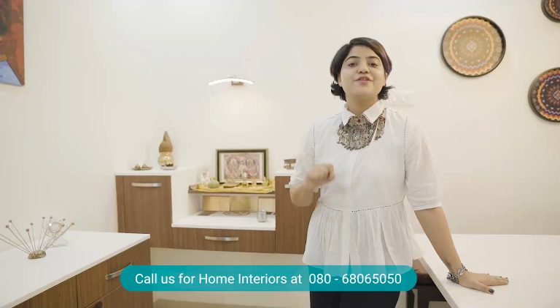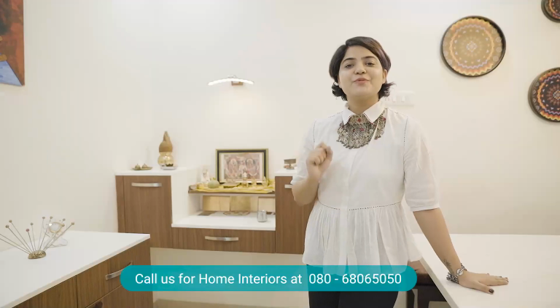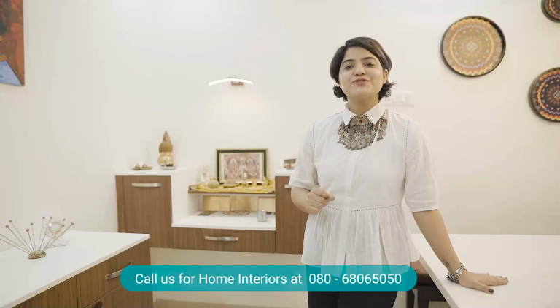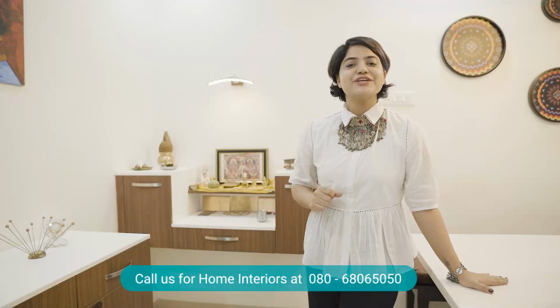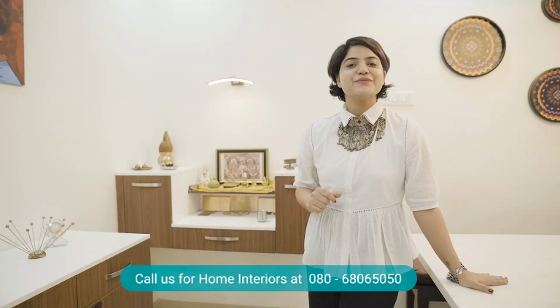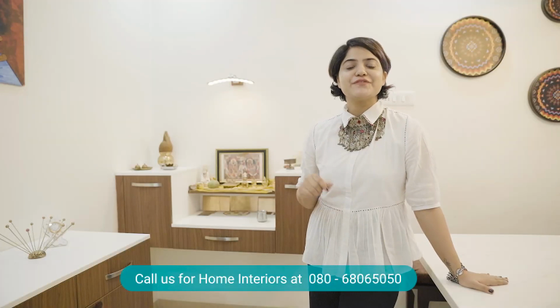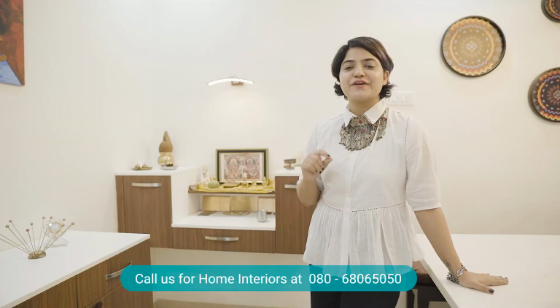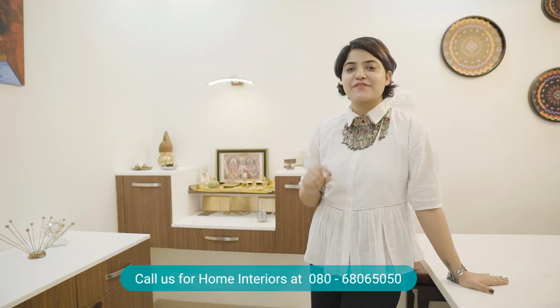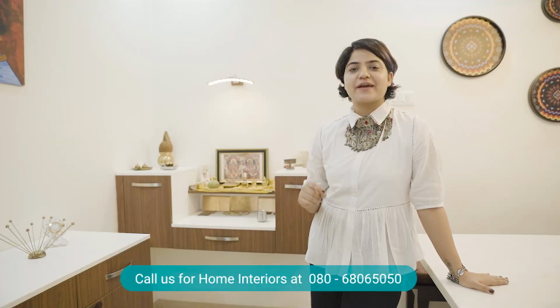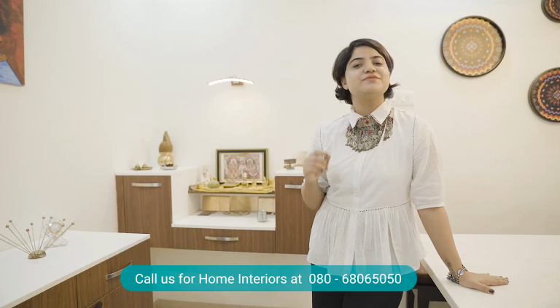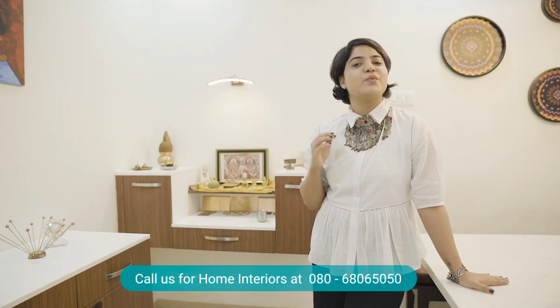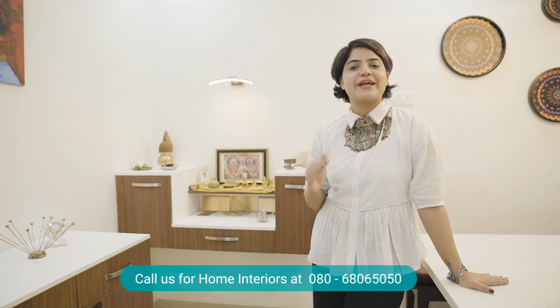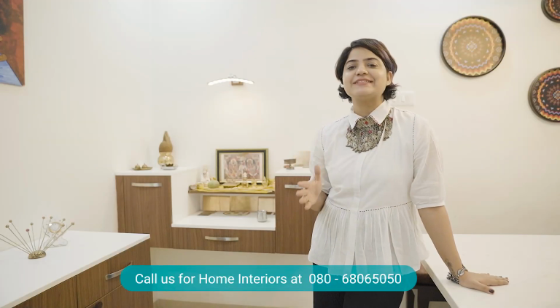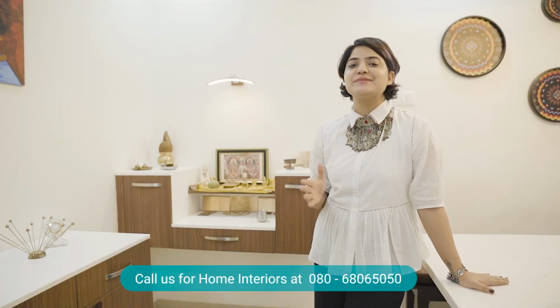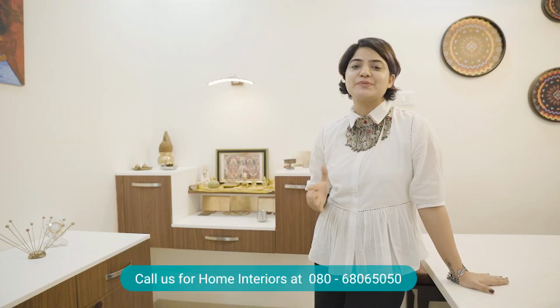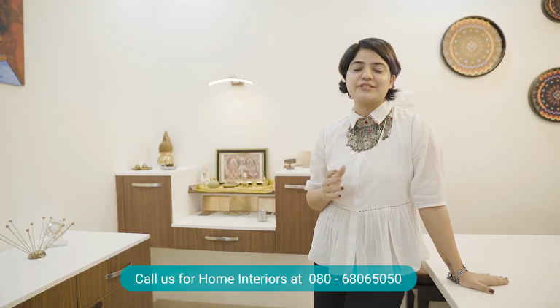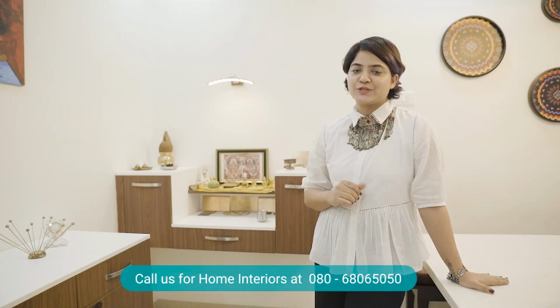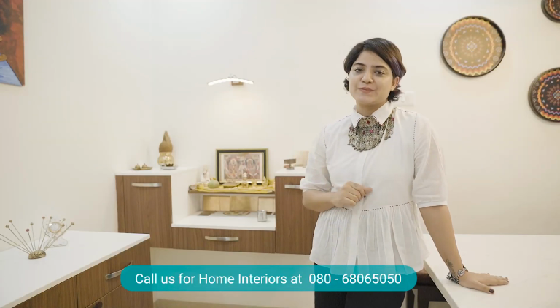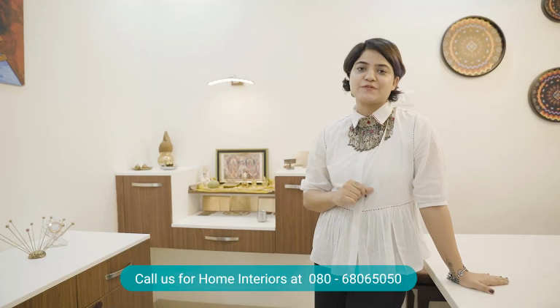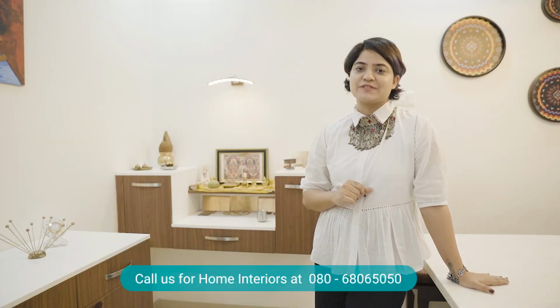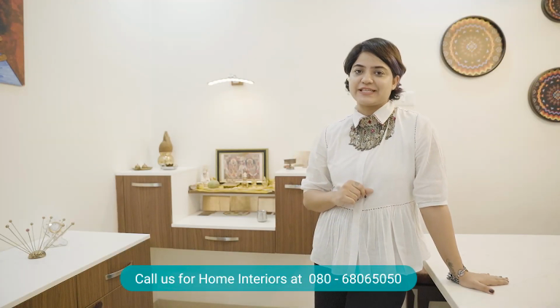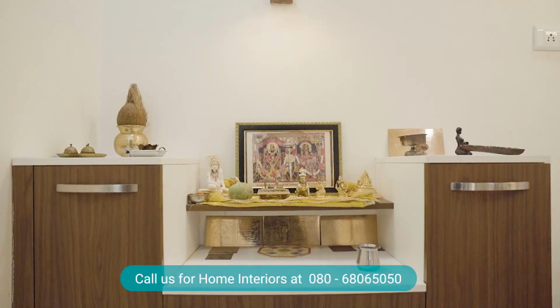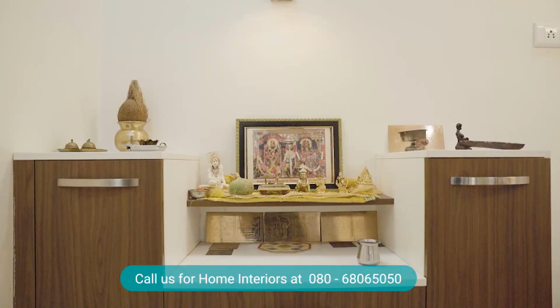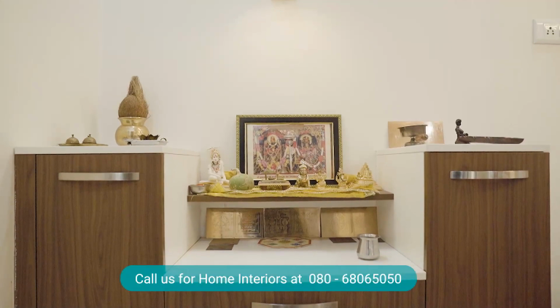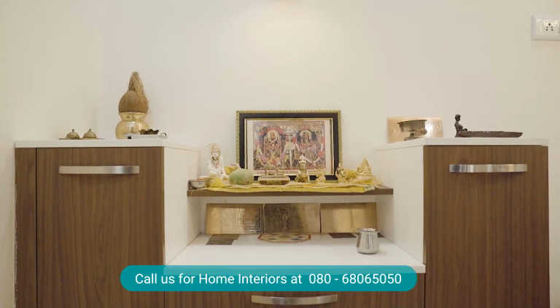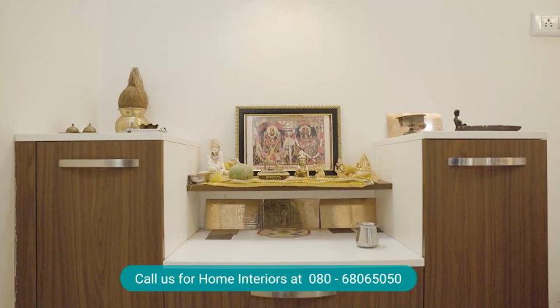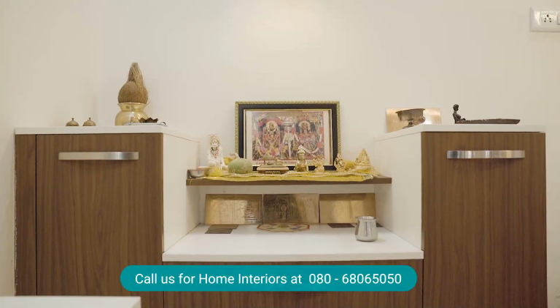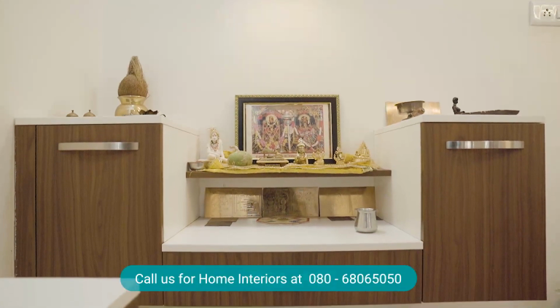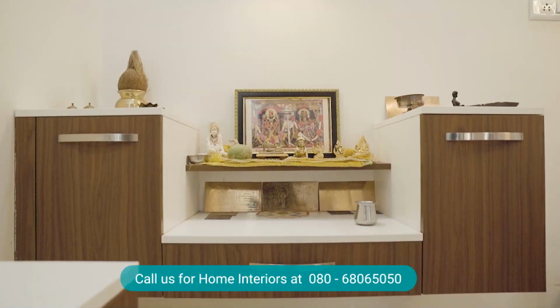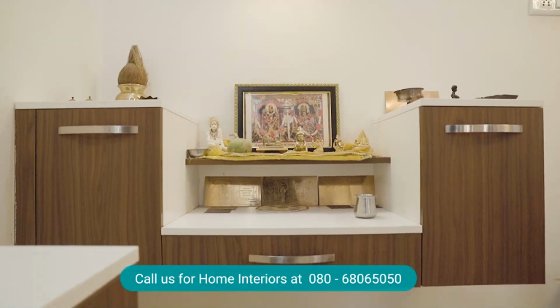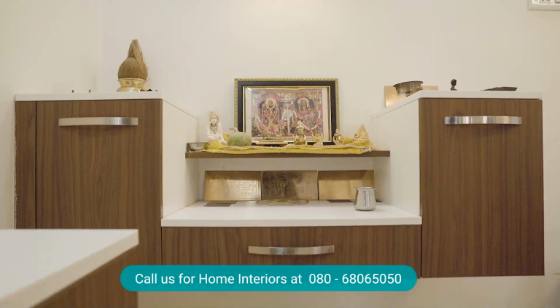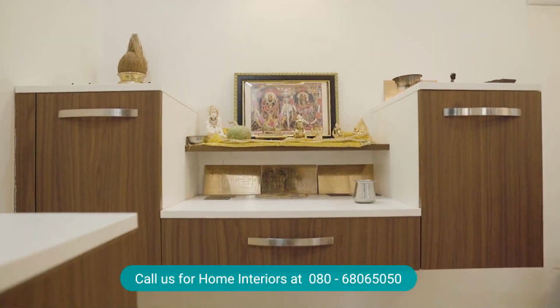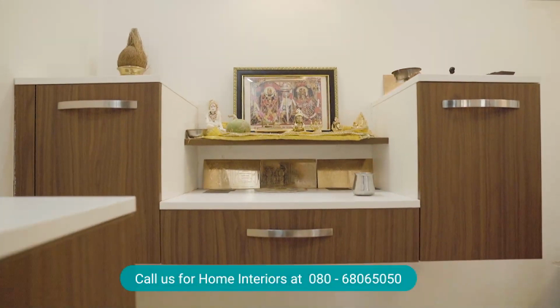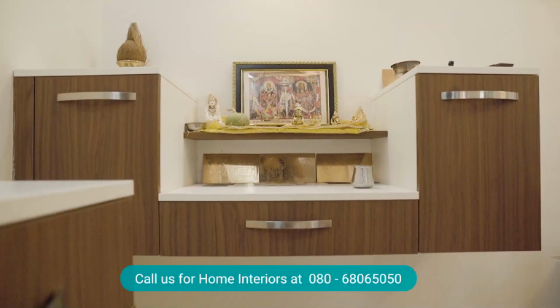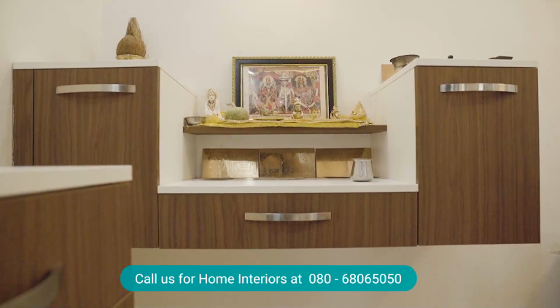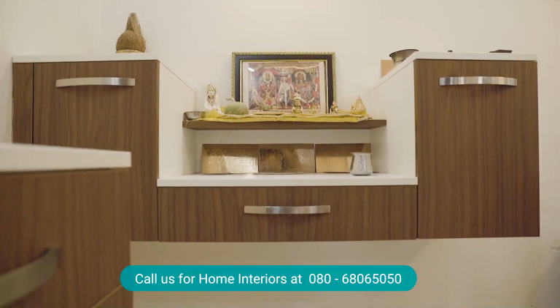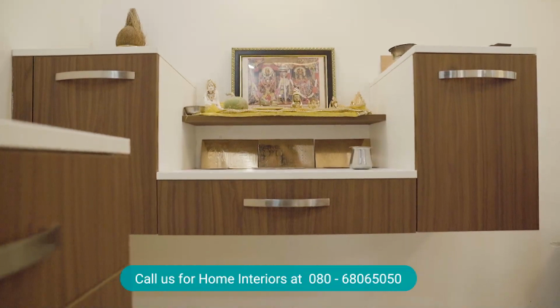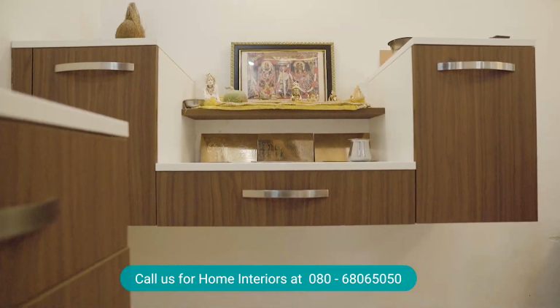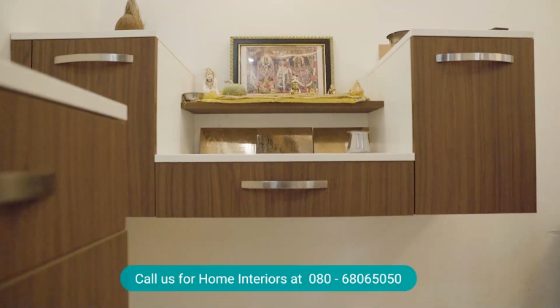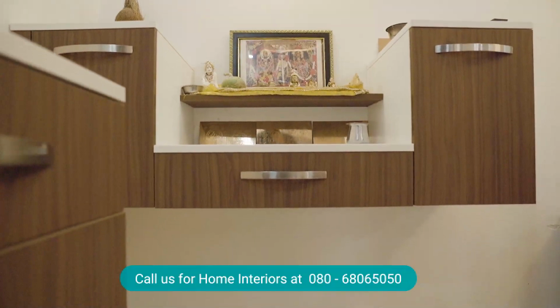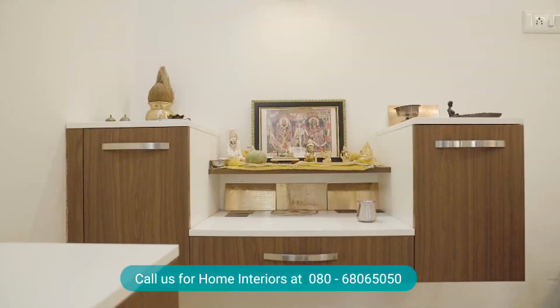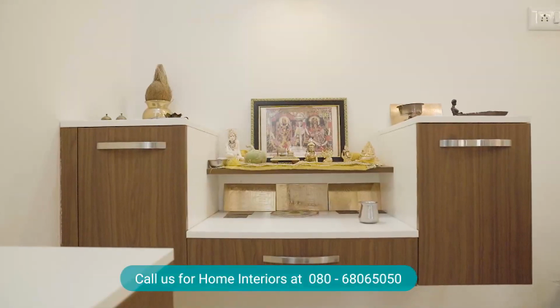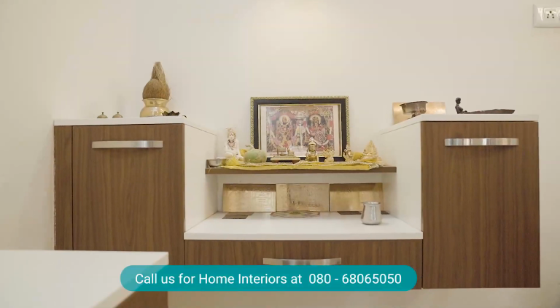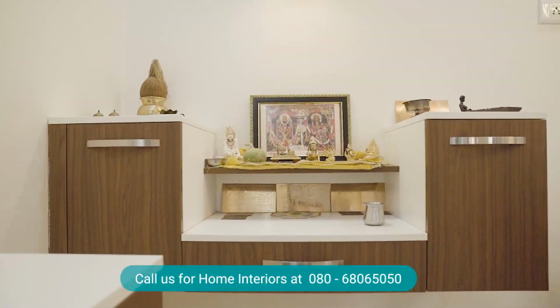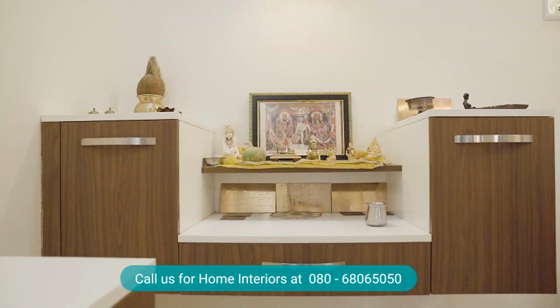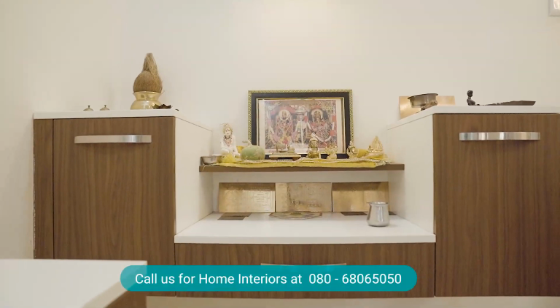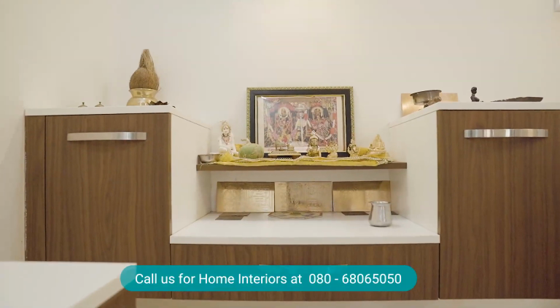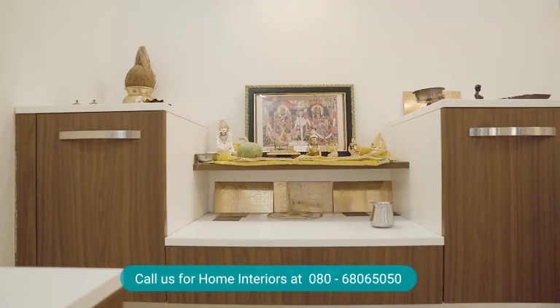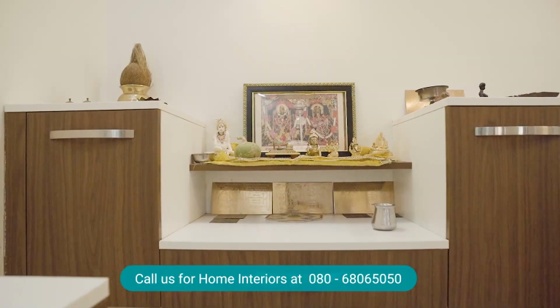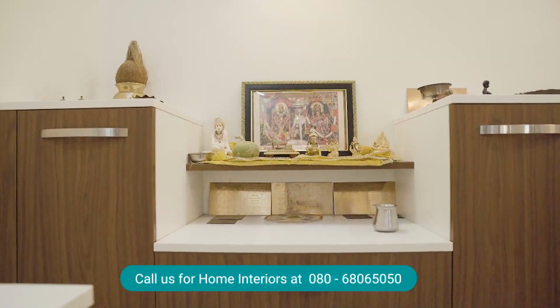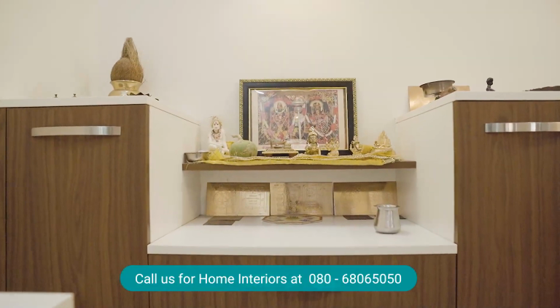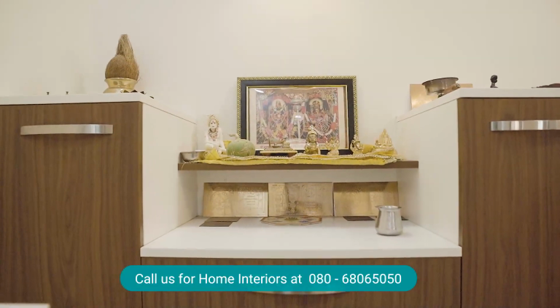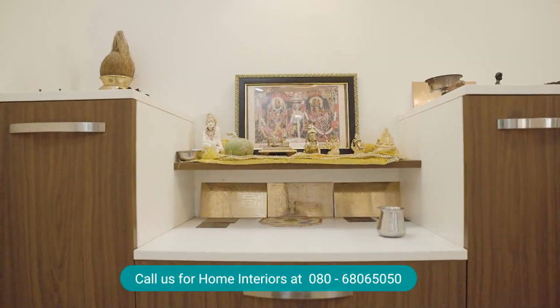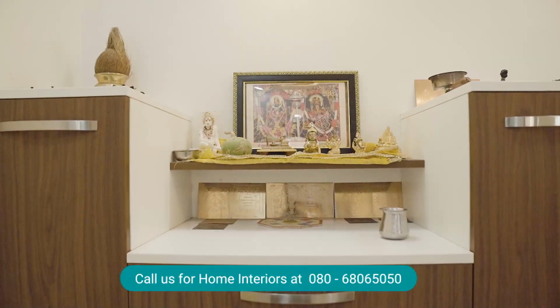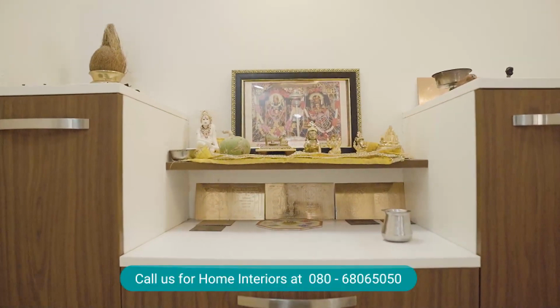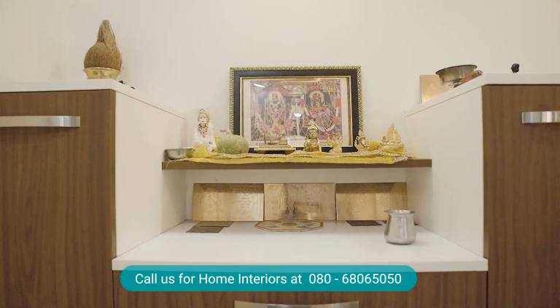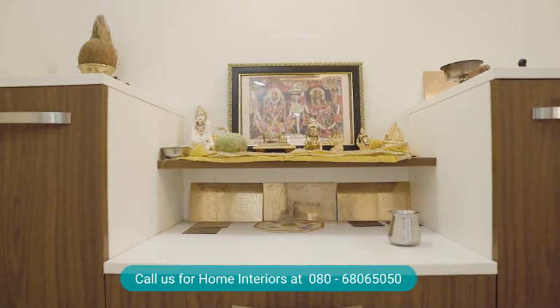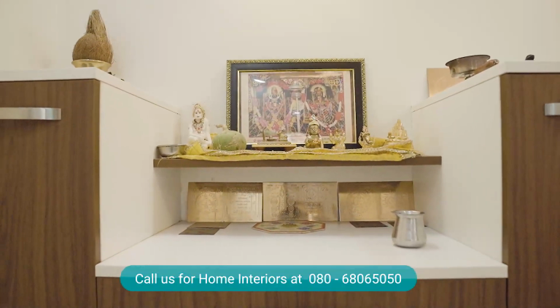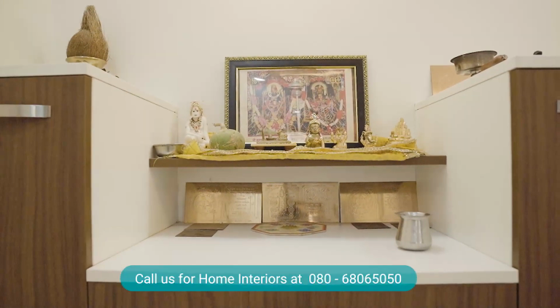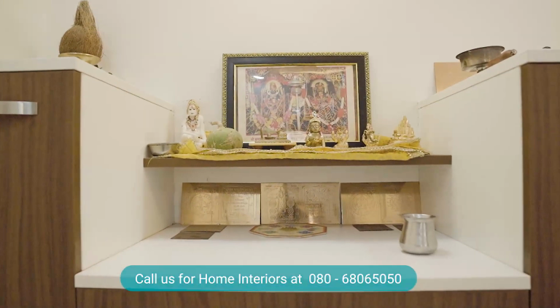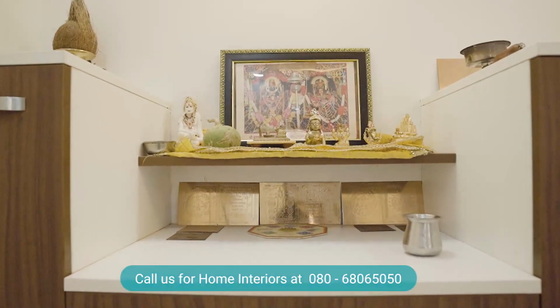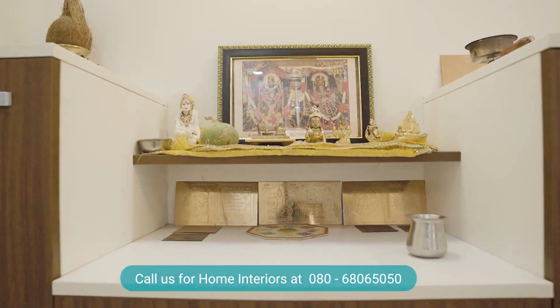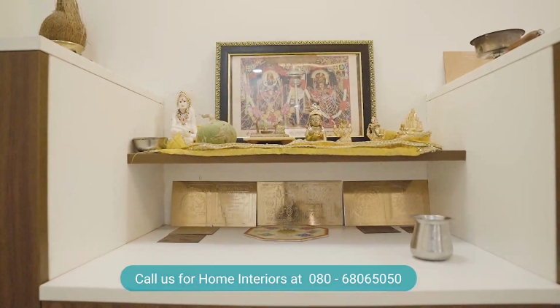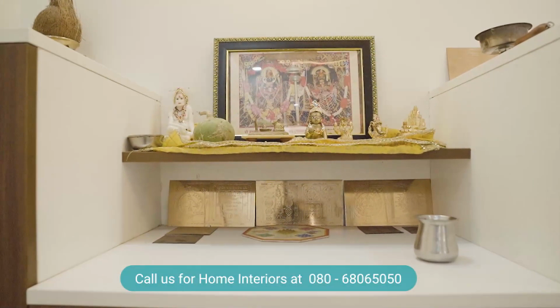The pooja unit we have kept very simple in terms of design. We have used a floating storage concept with swing doors and a drawer unit.